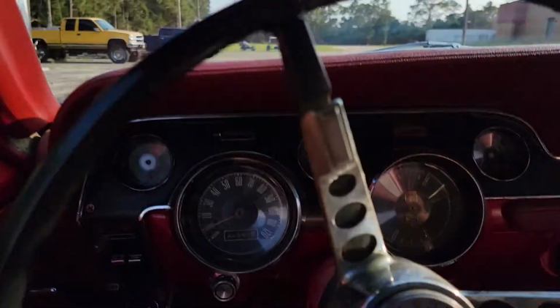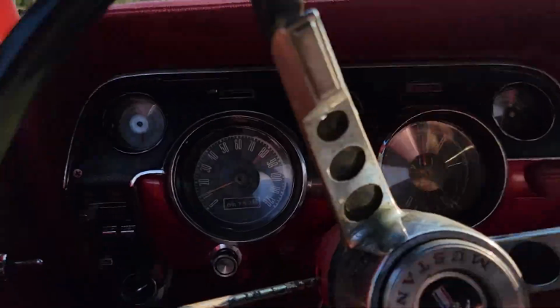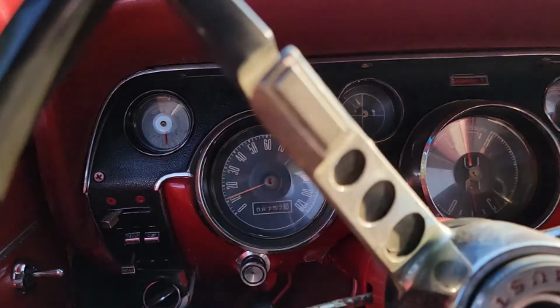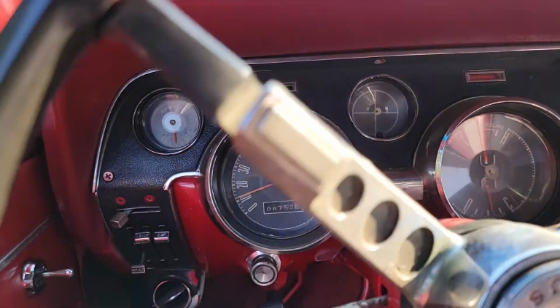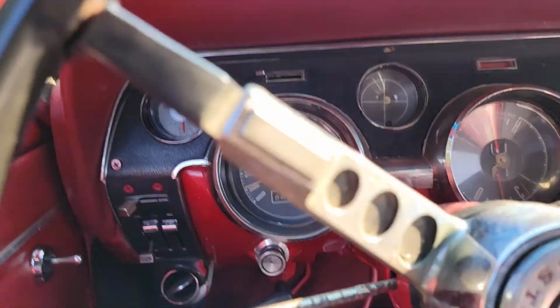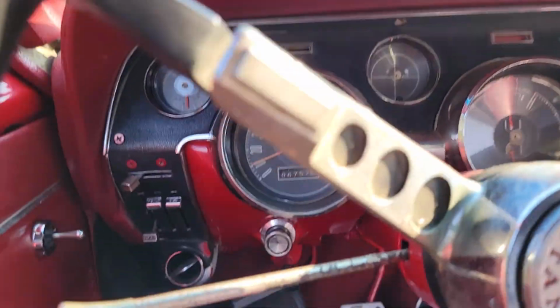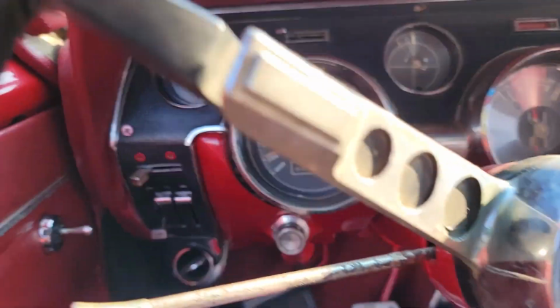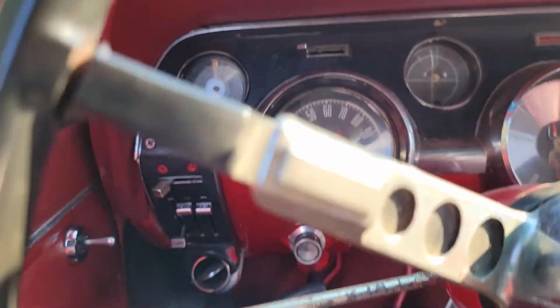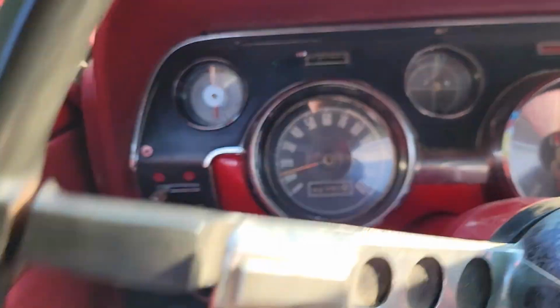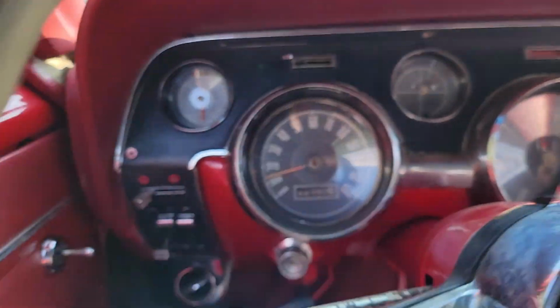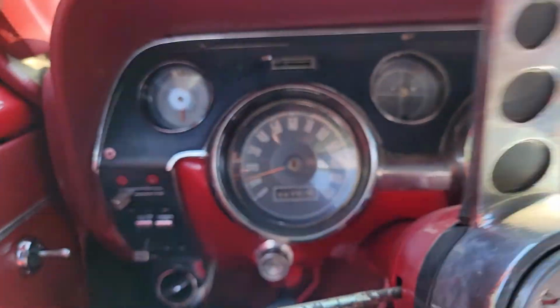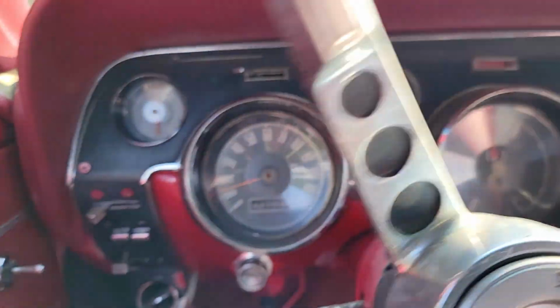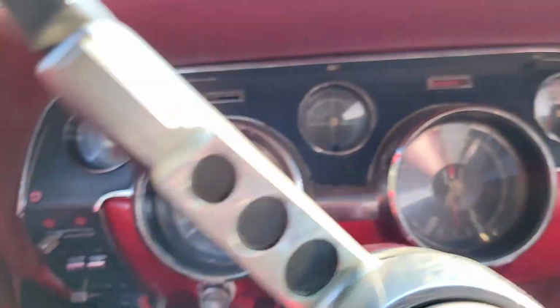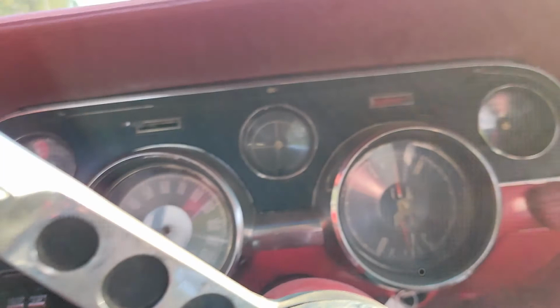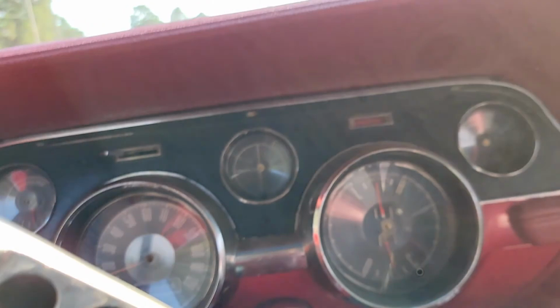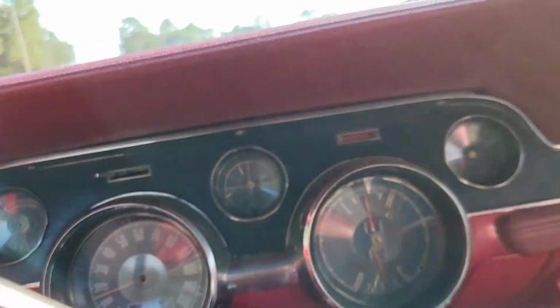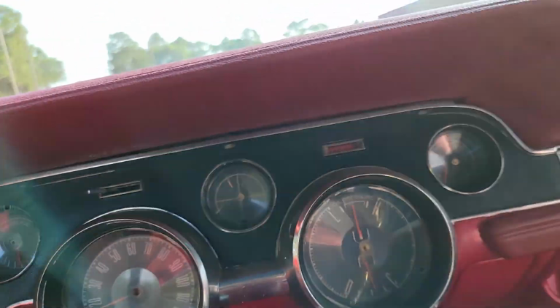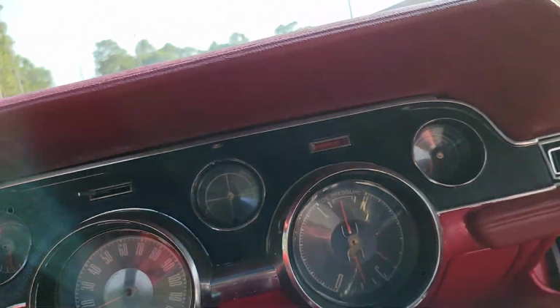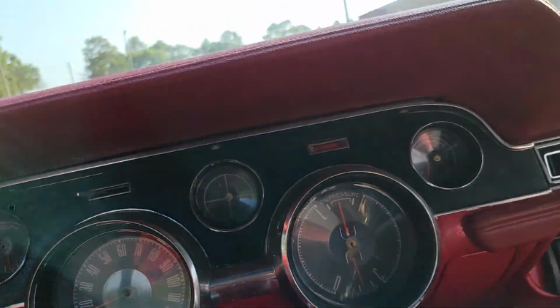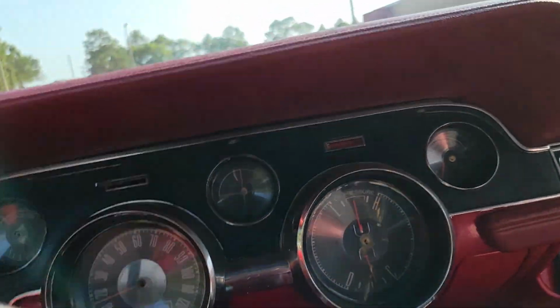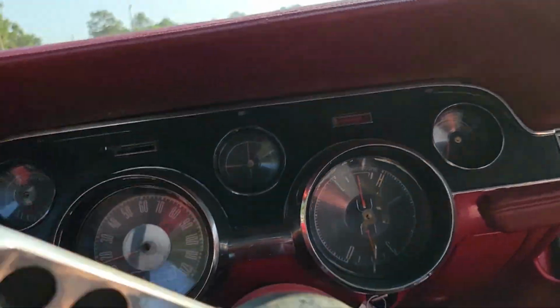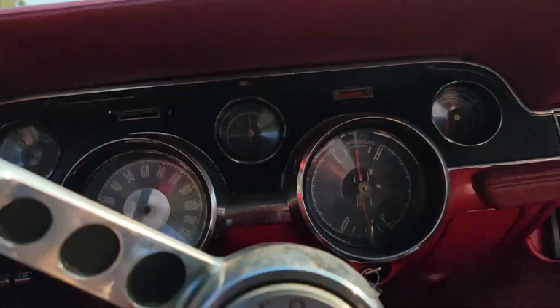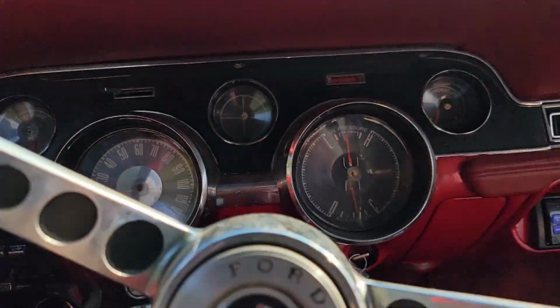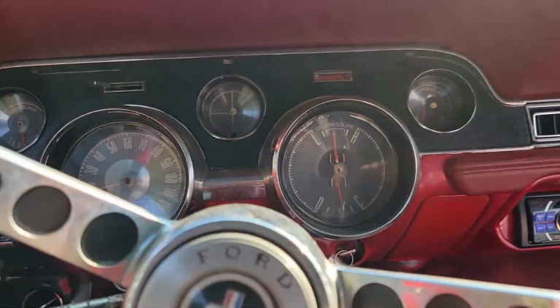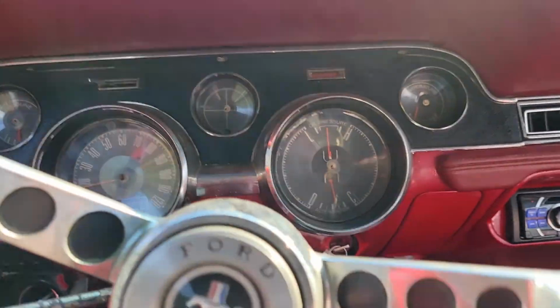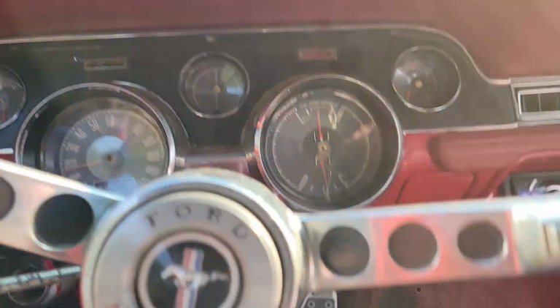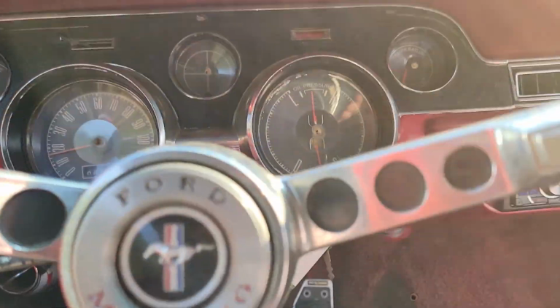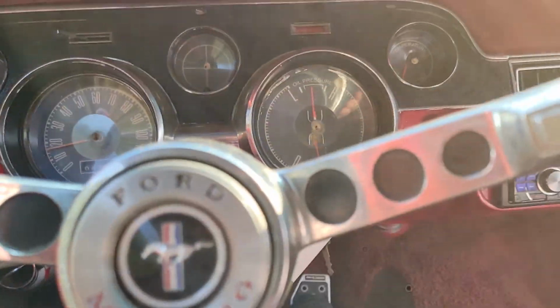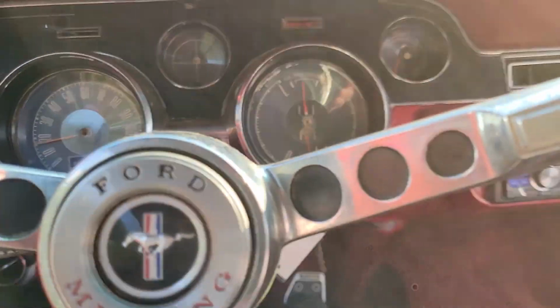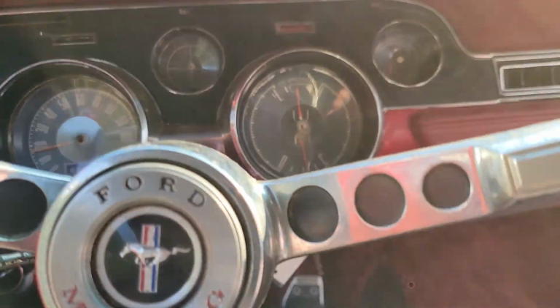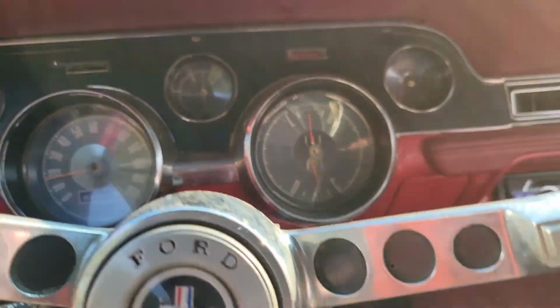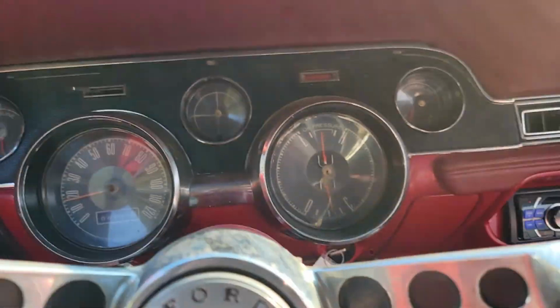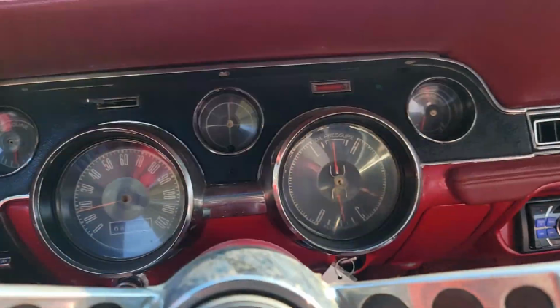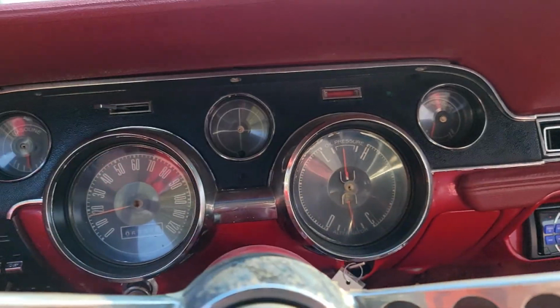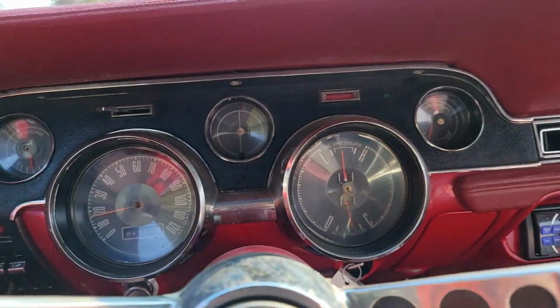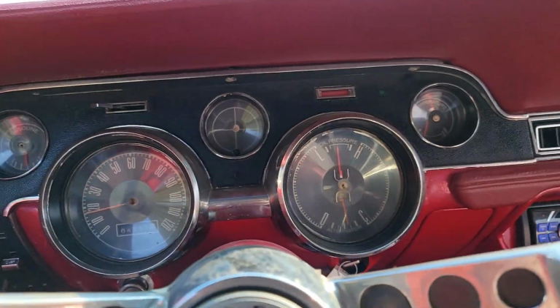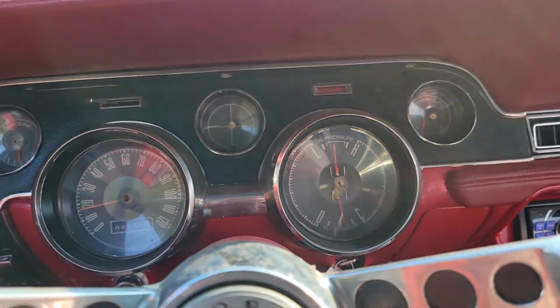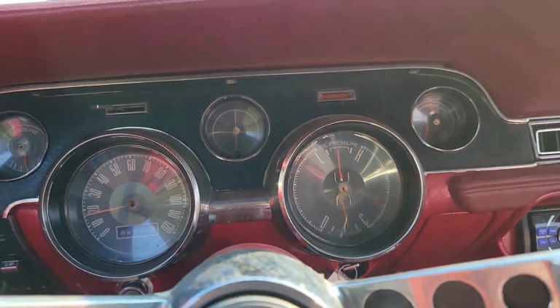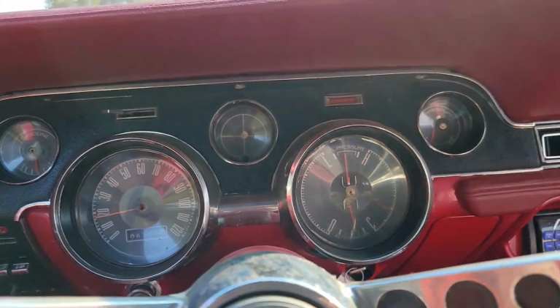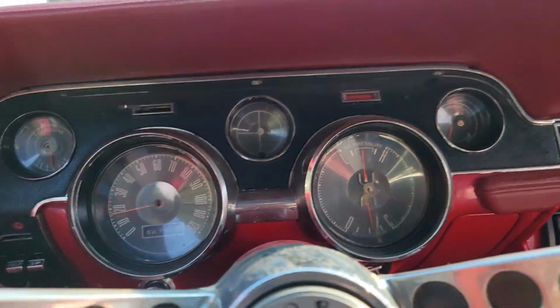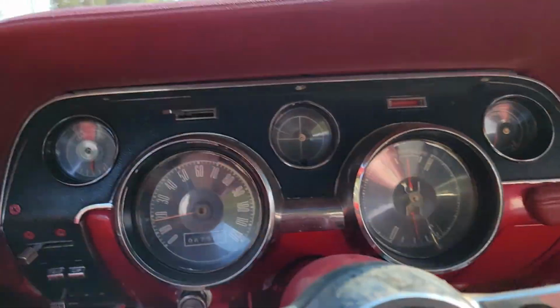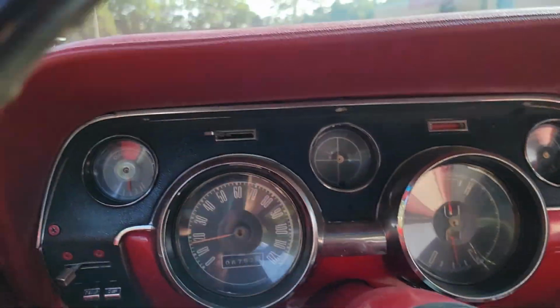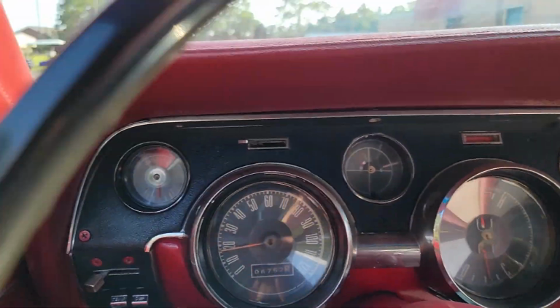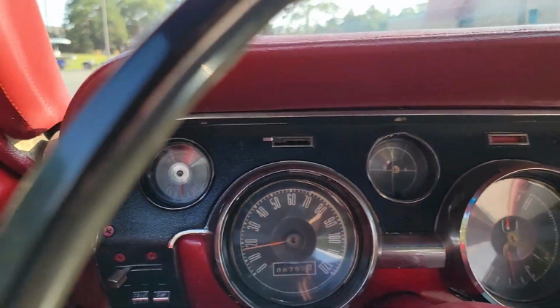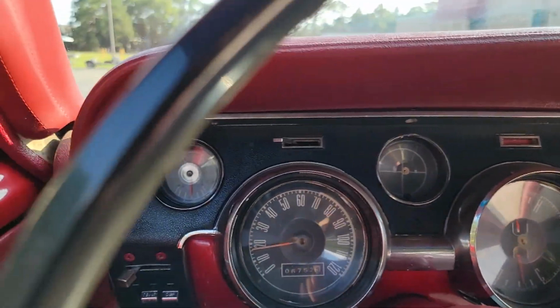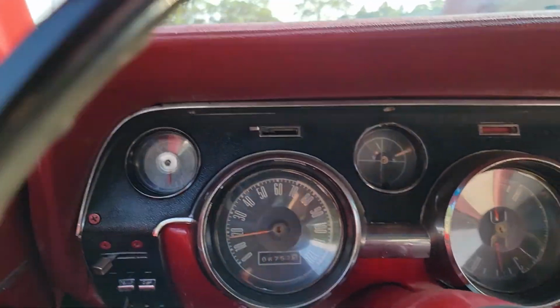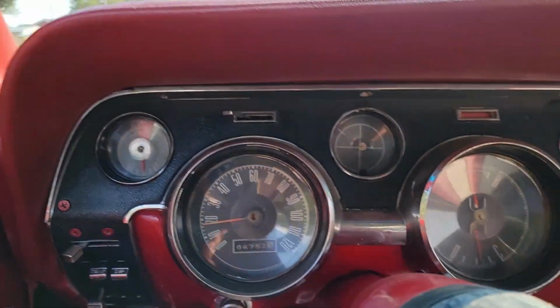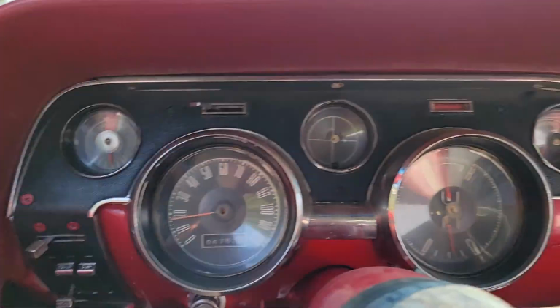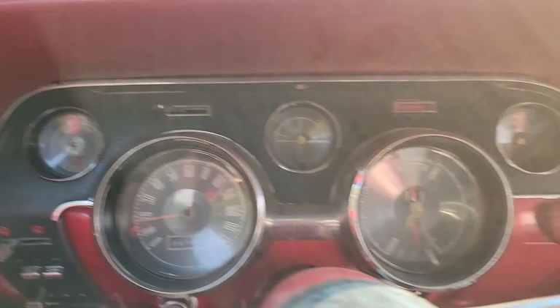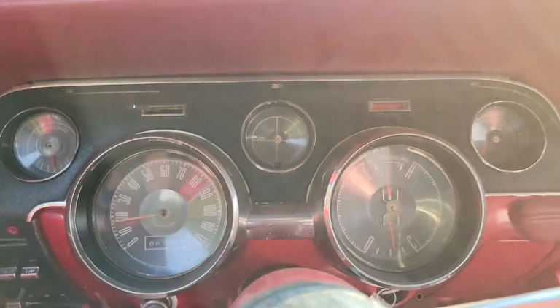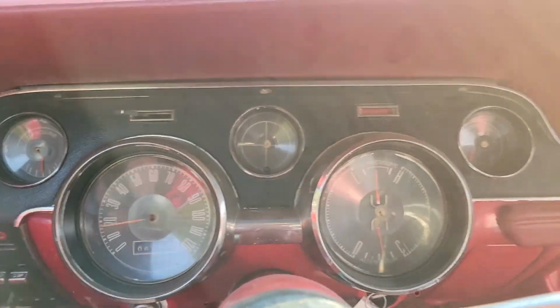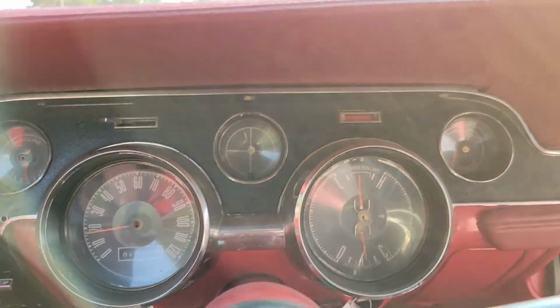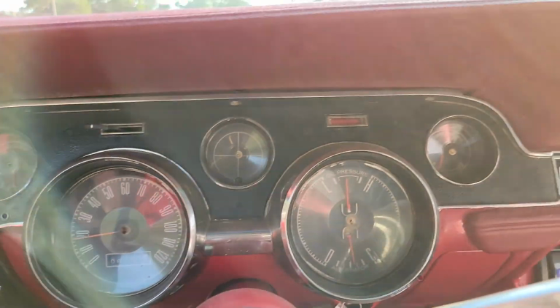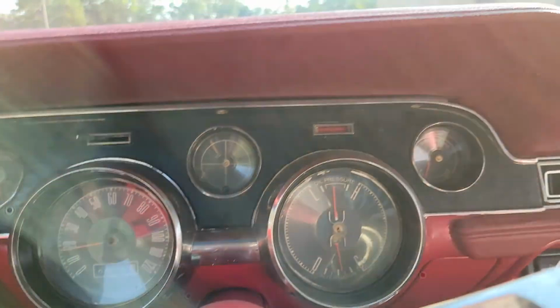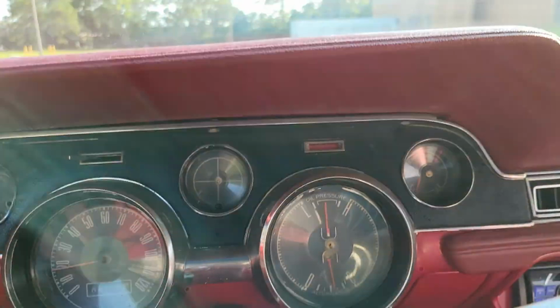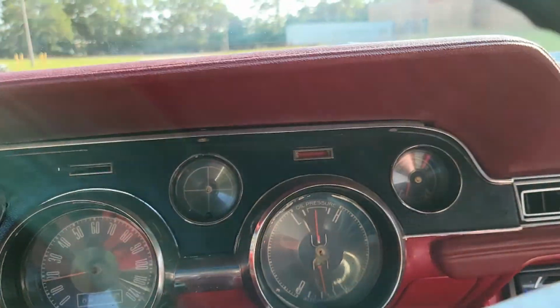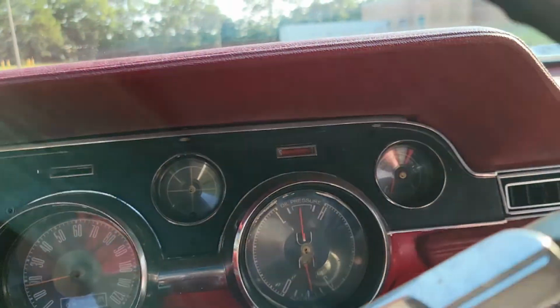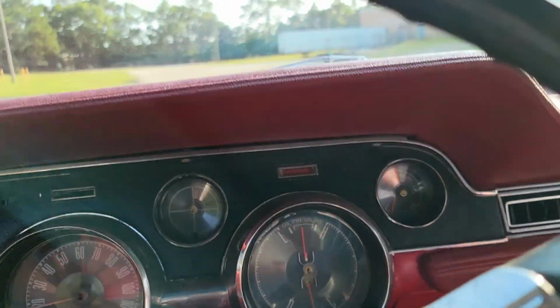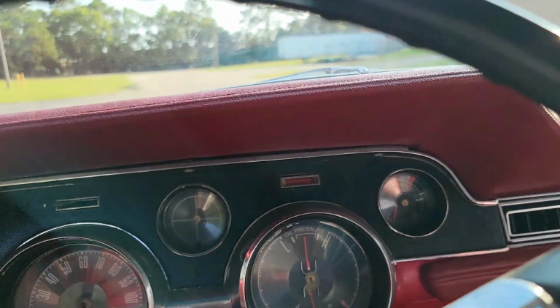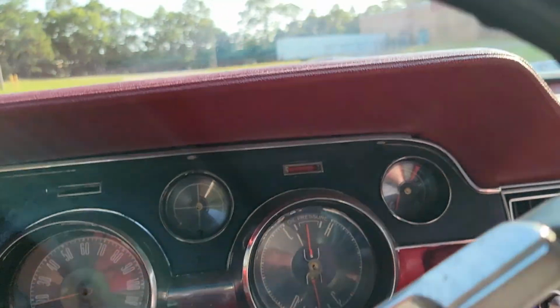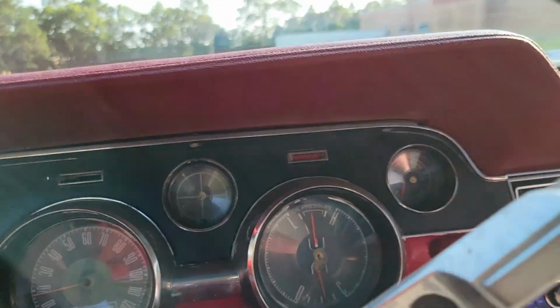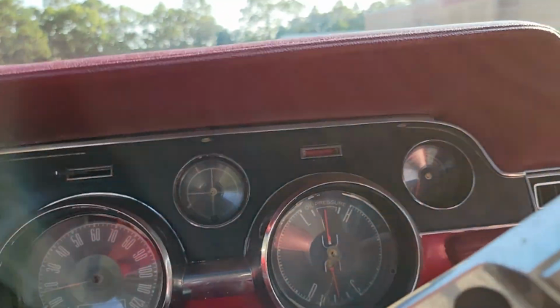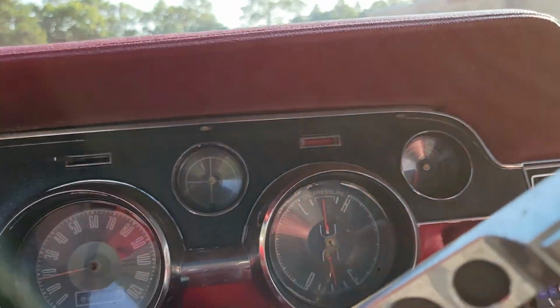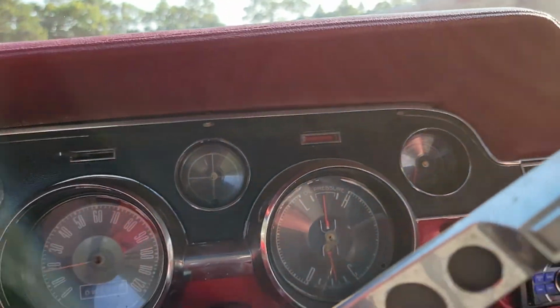Speedometer's working, oil pressure's working, battery gauge, gas gauge, and temperature — all functioning.